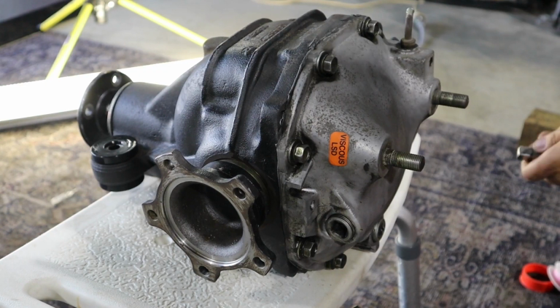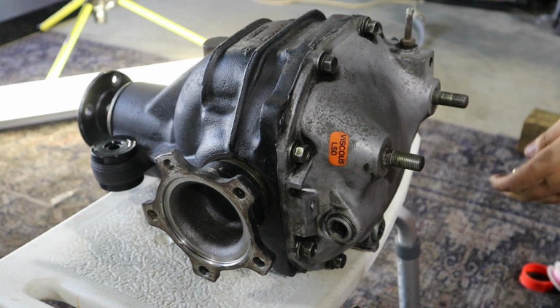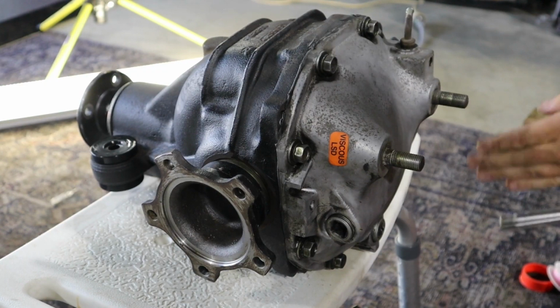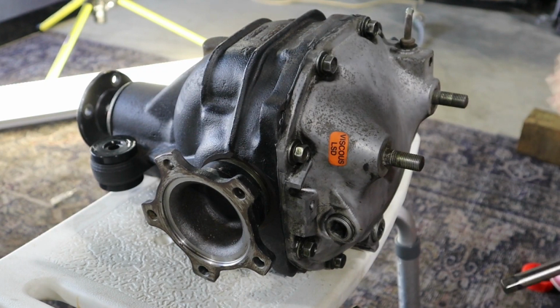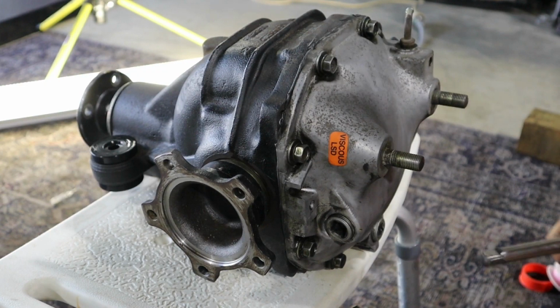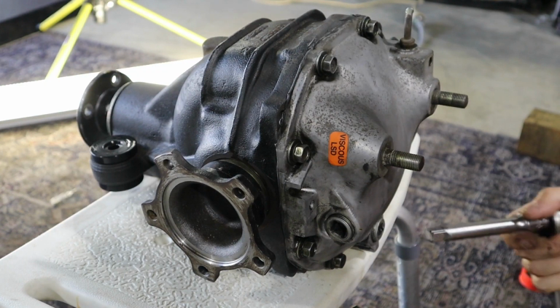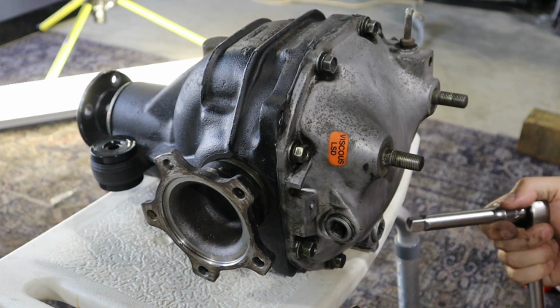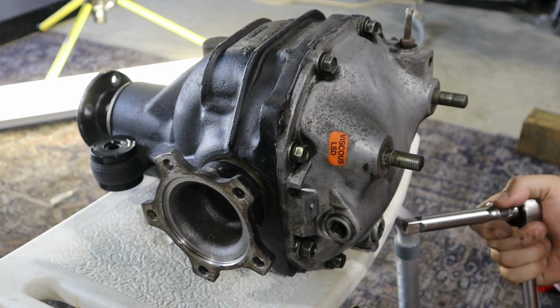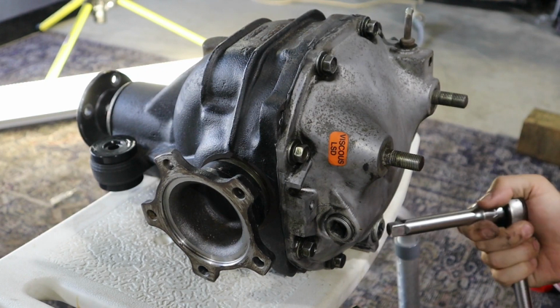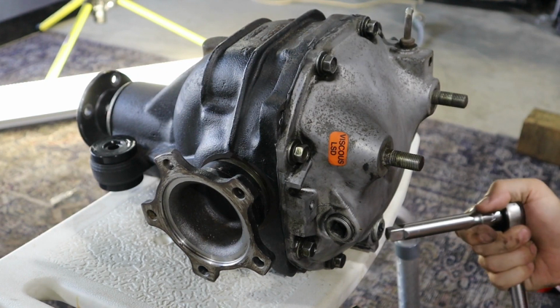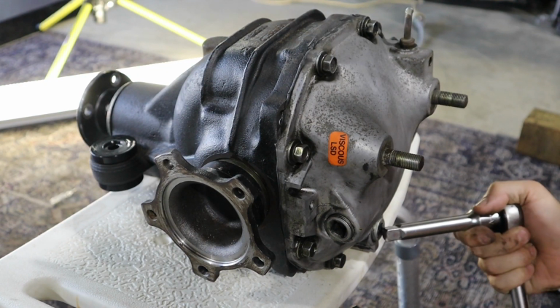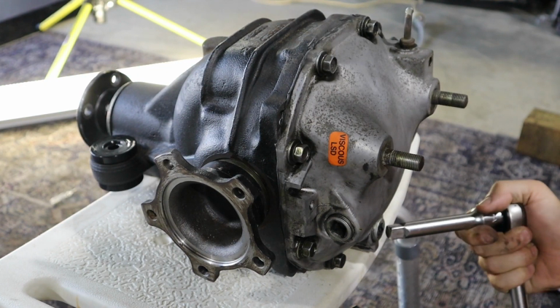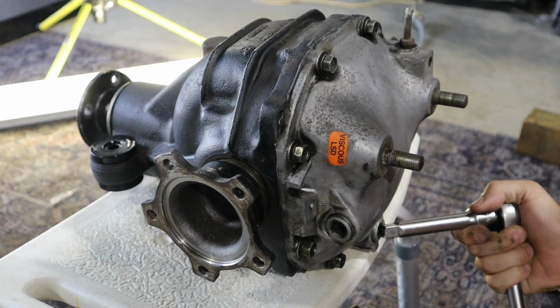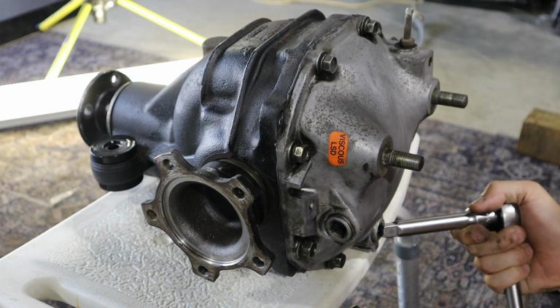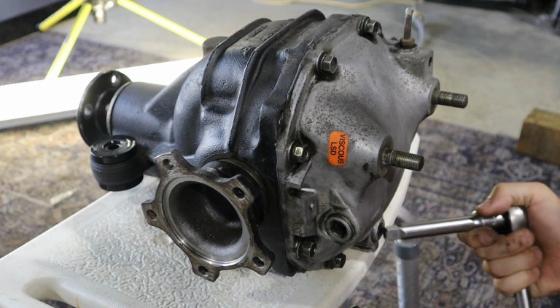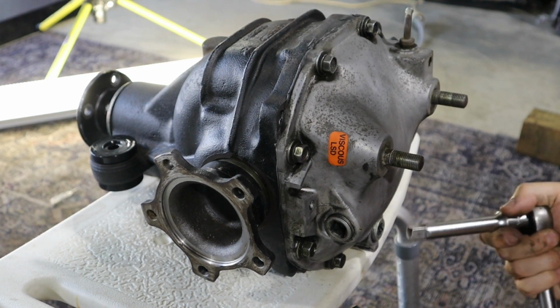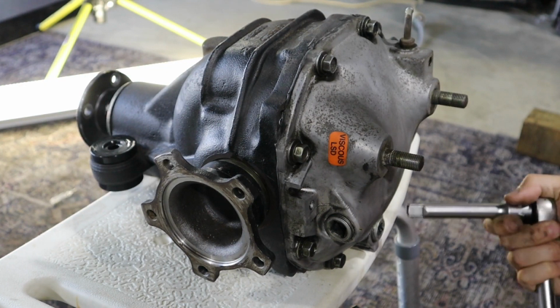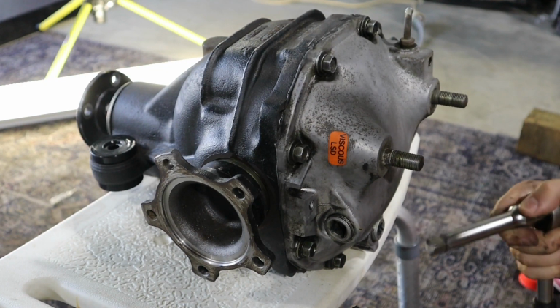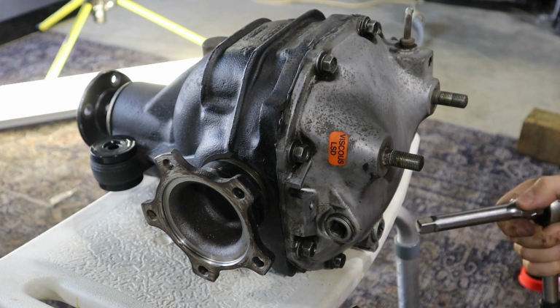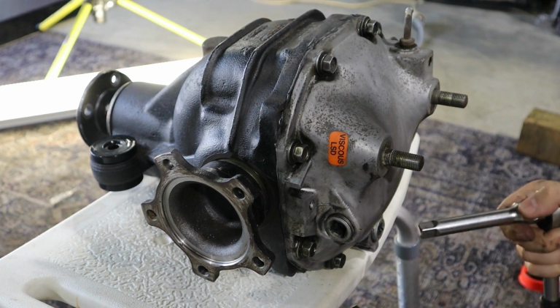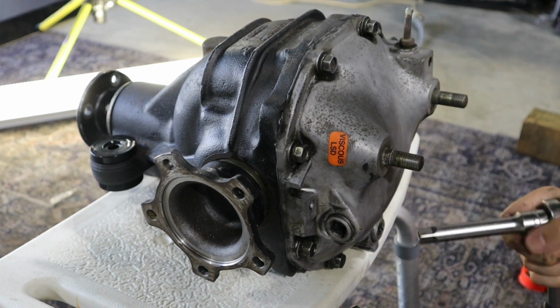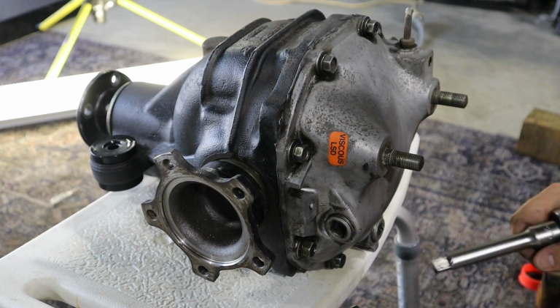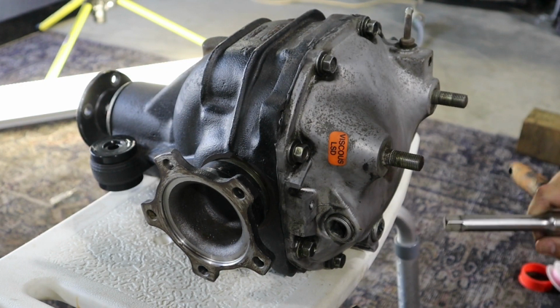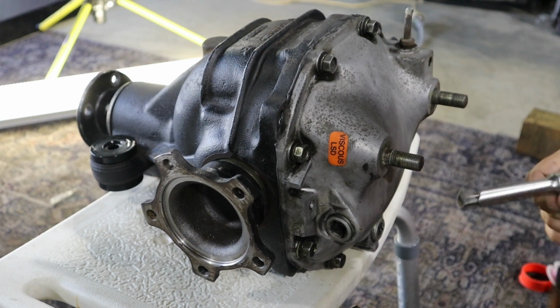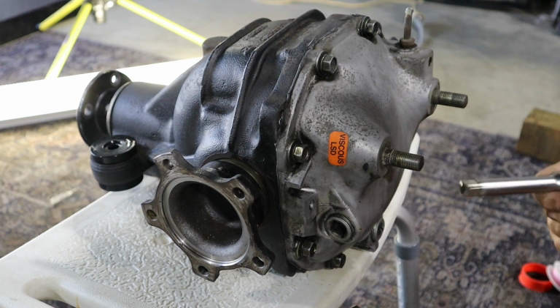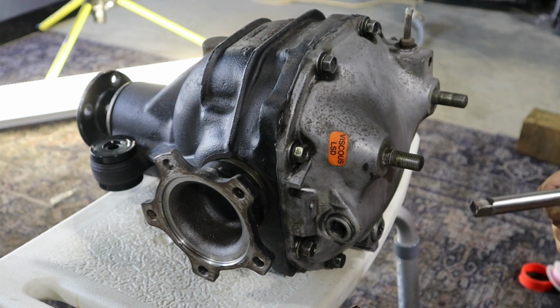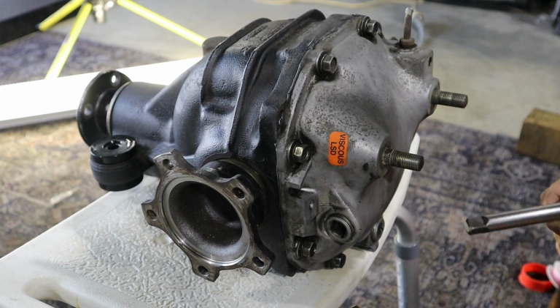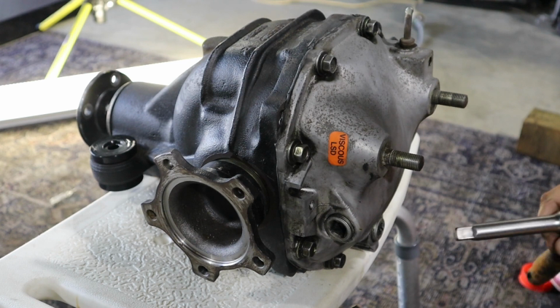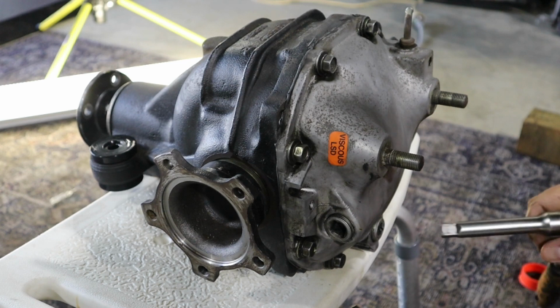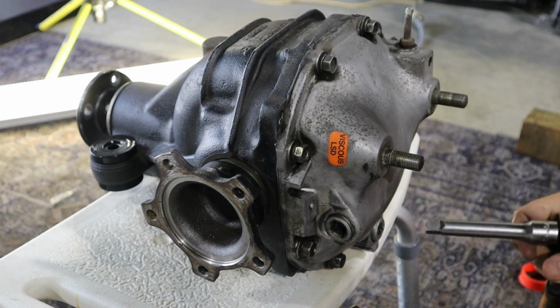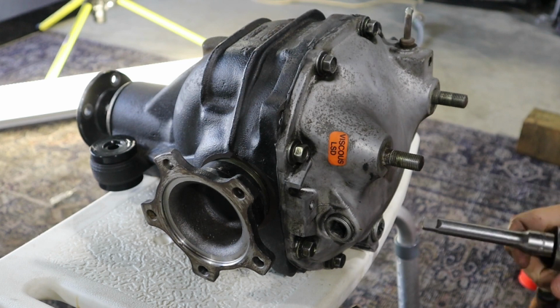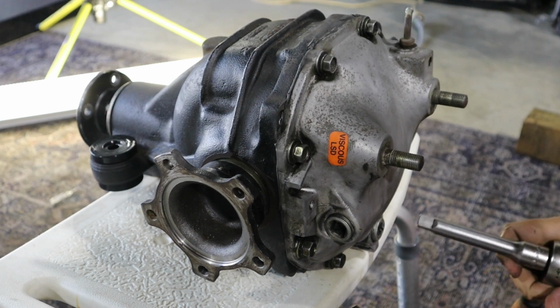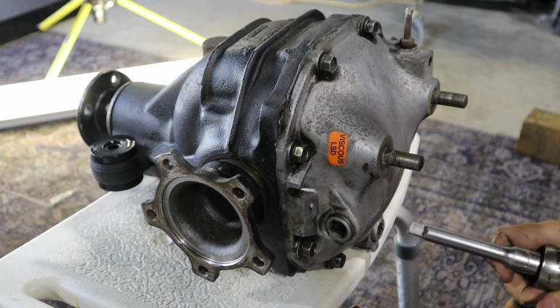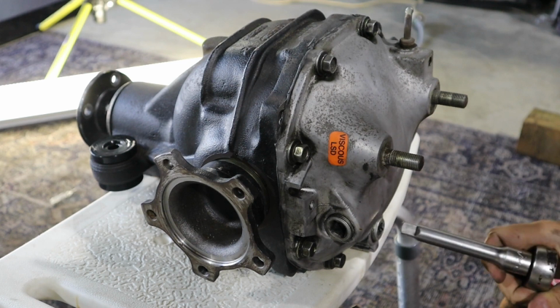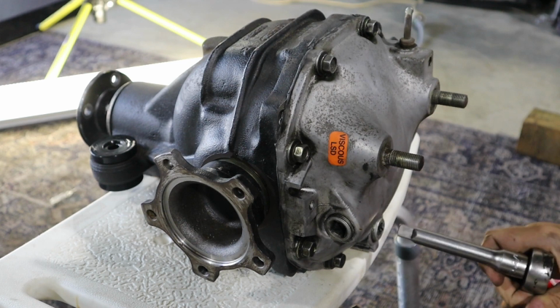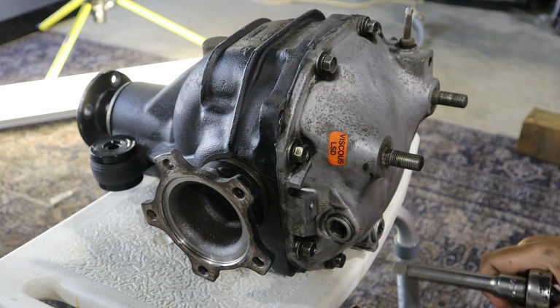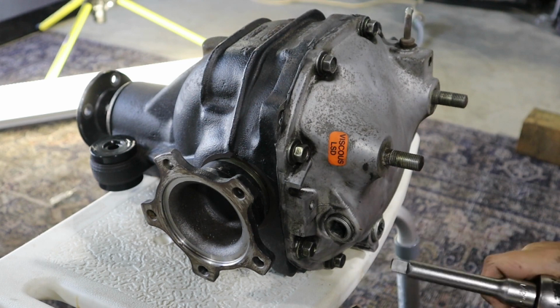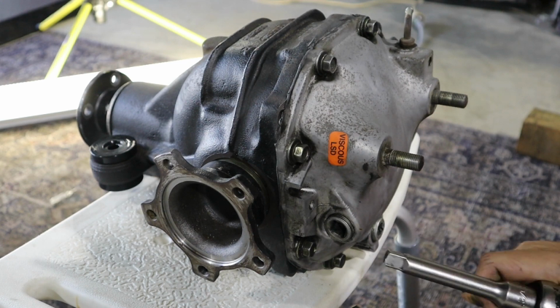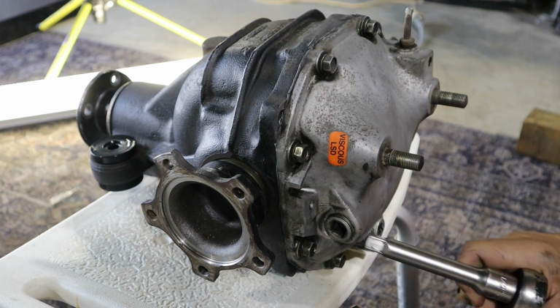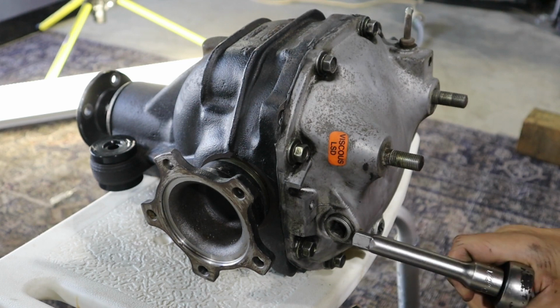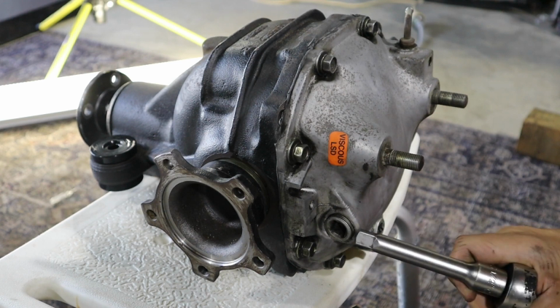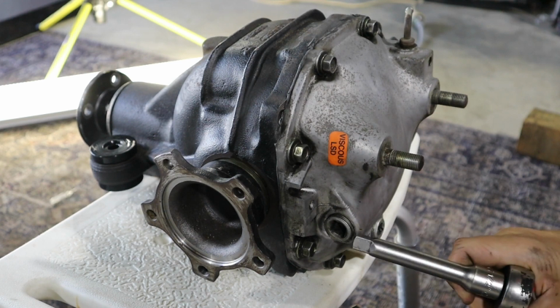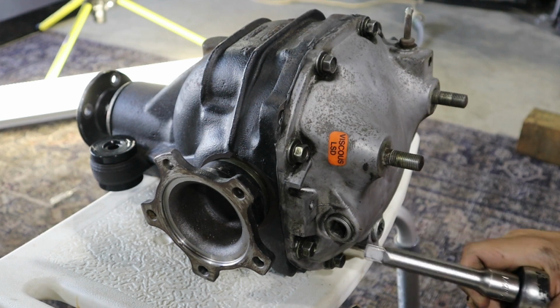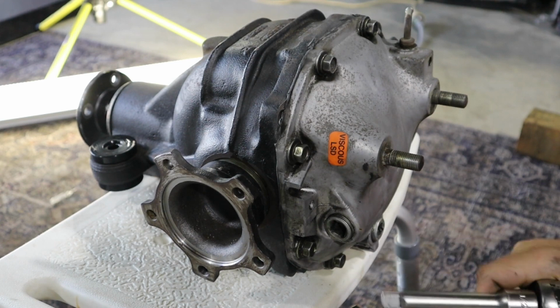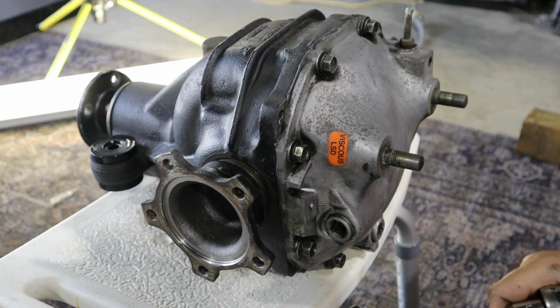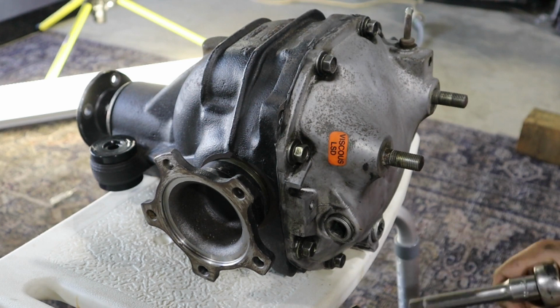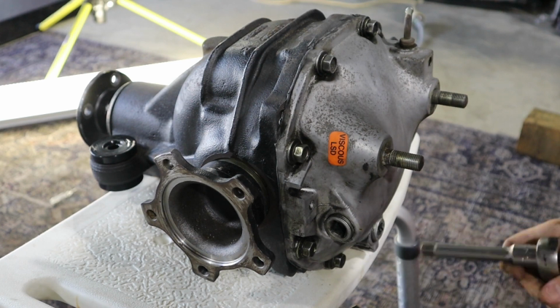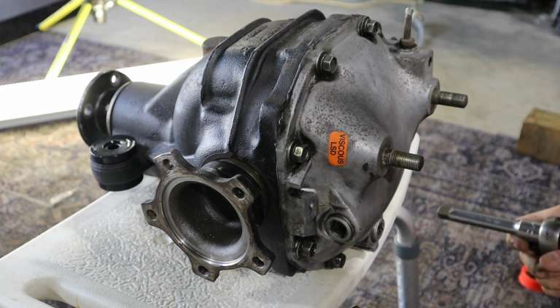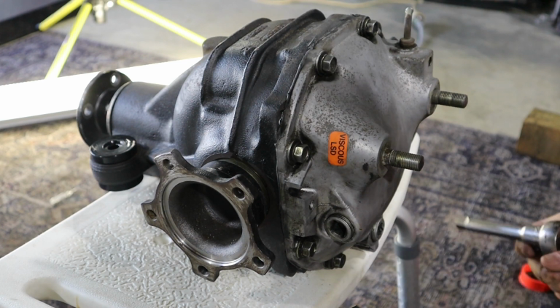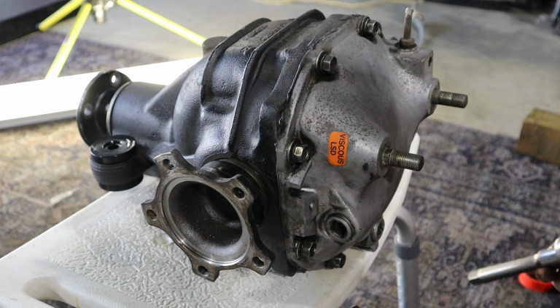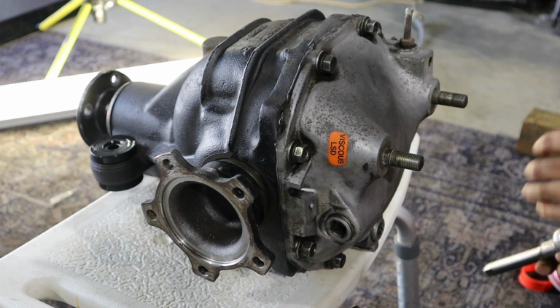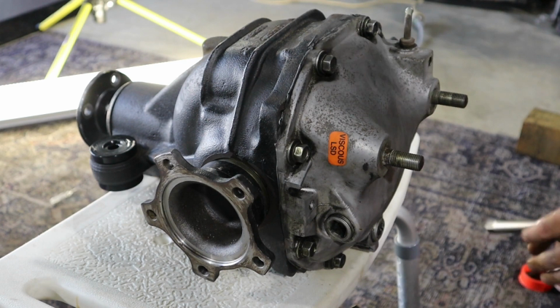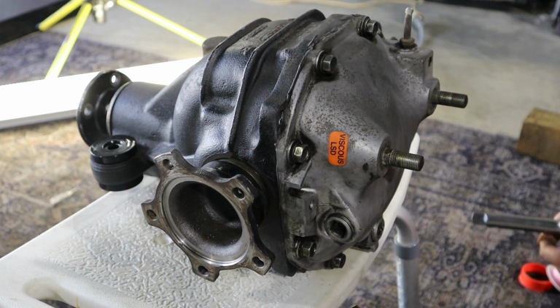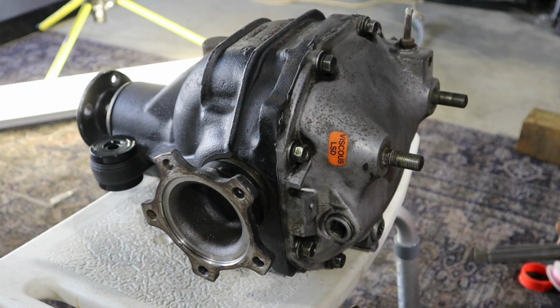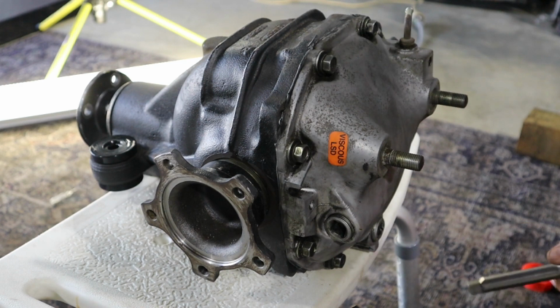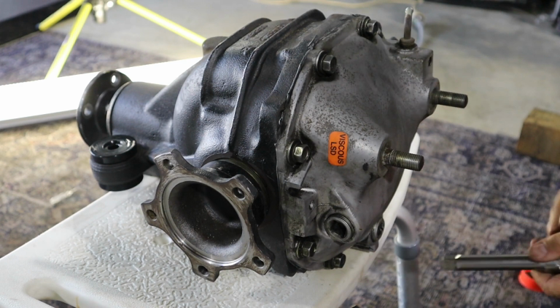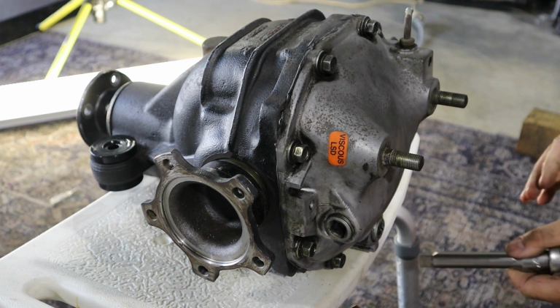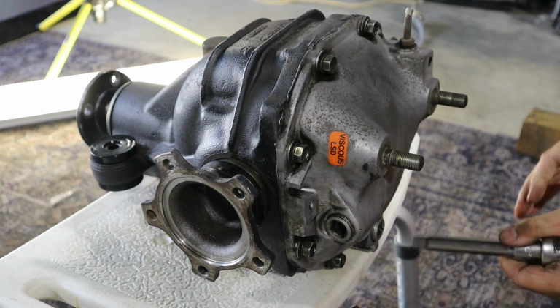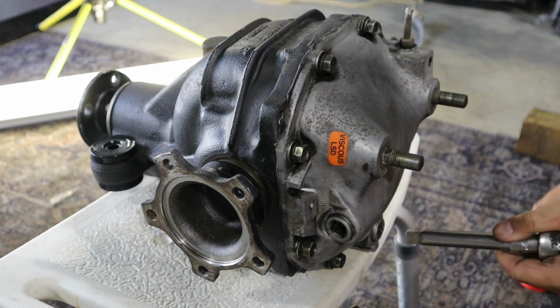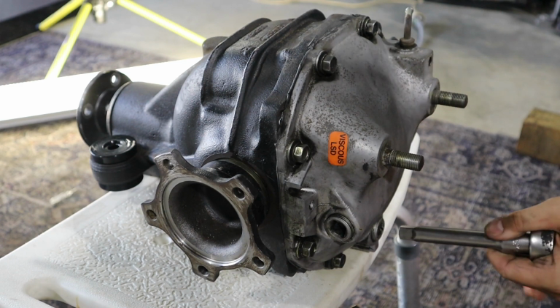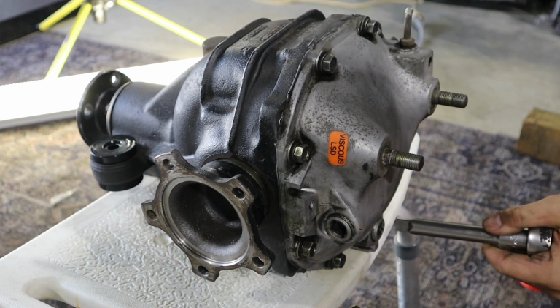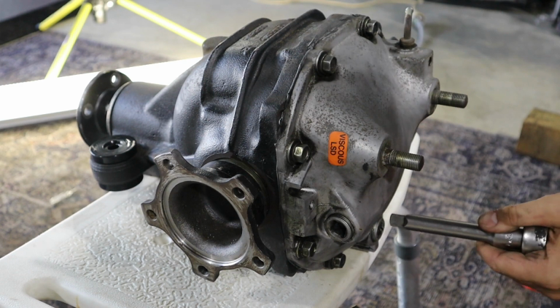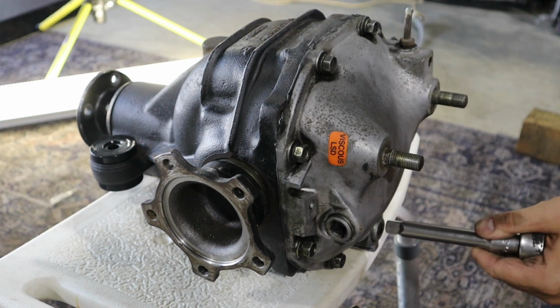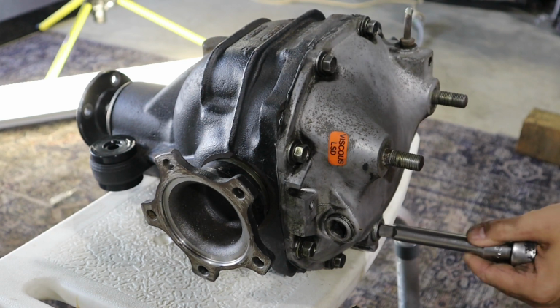We're just going to take the drain plug out first, put some Teflon on it, tighten that back up, and then we'll undo the fill plug and put some oil in it.